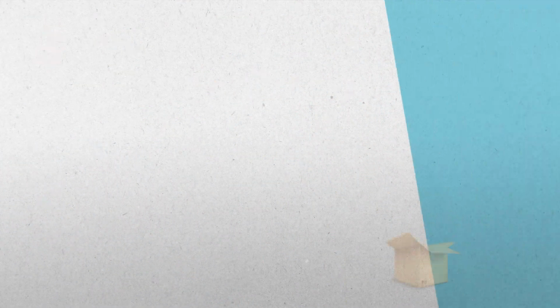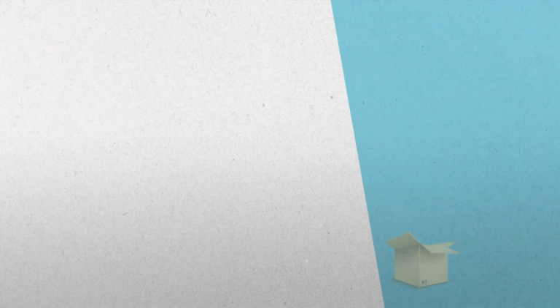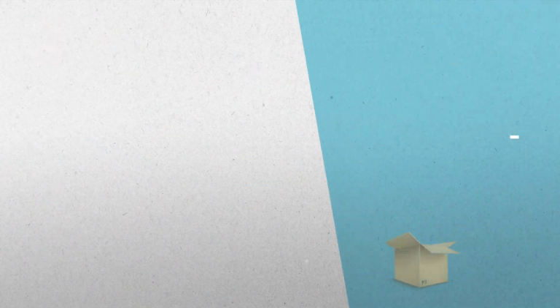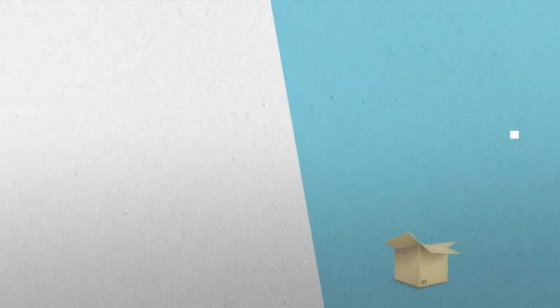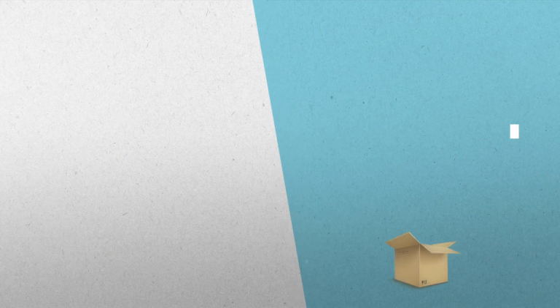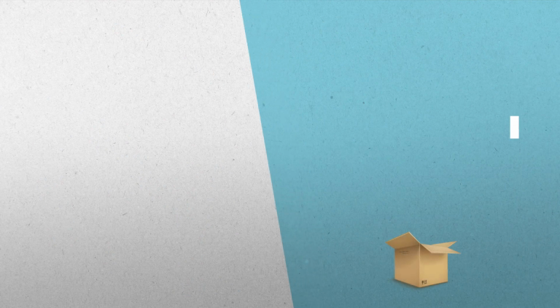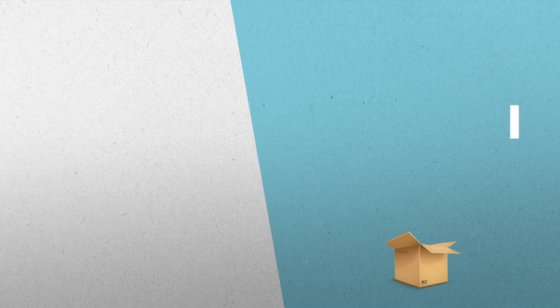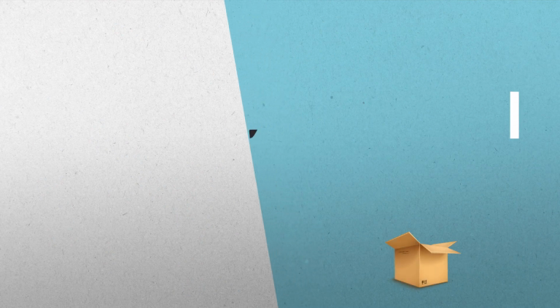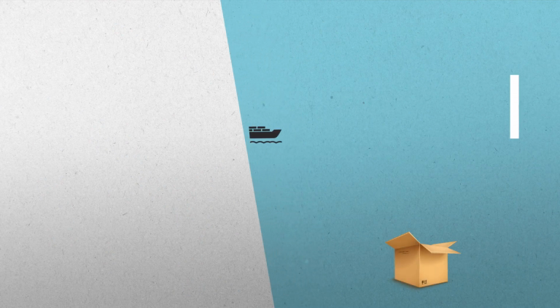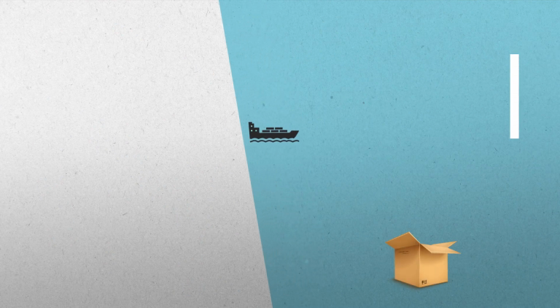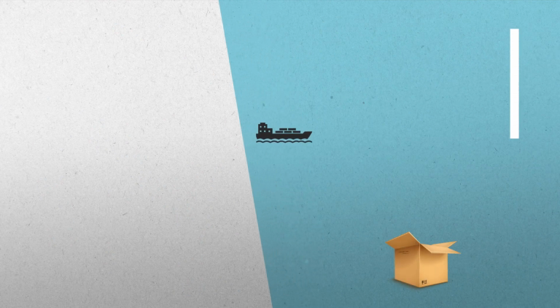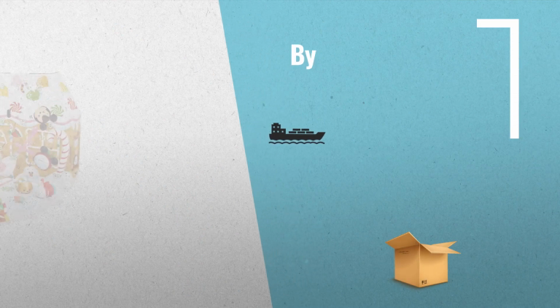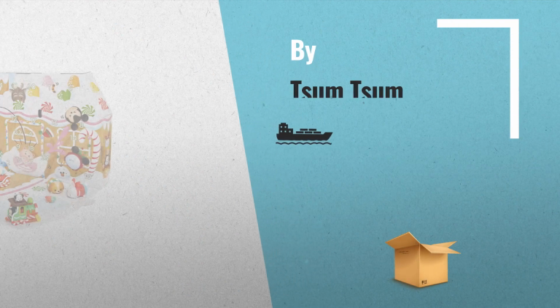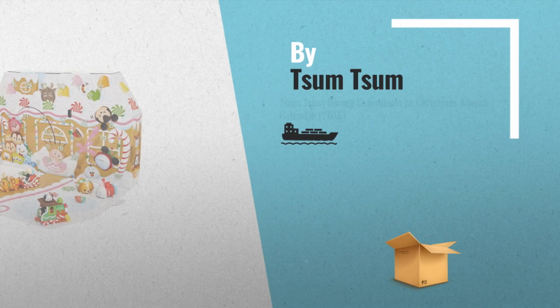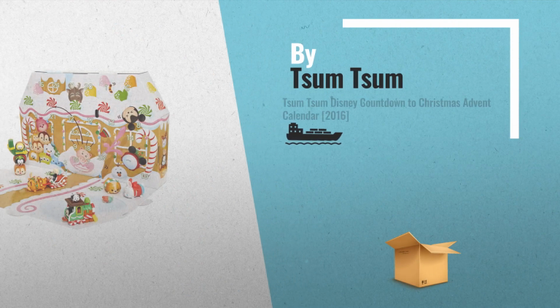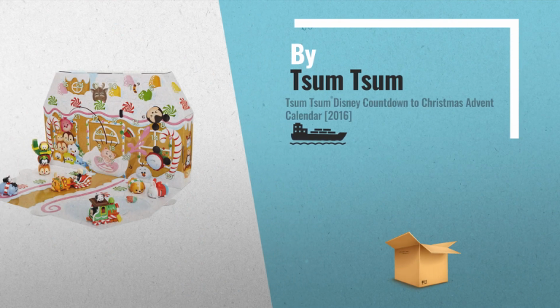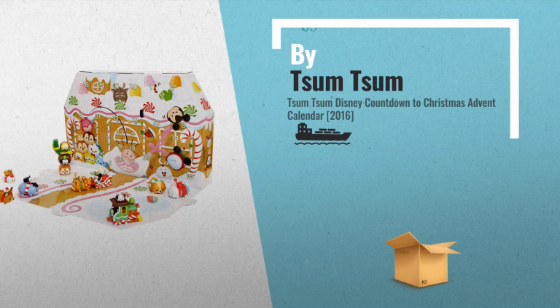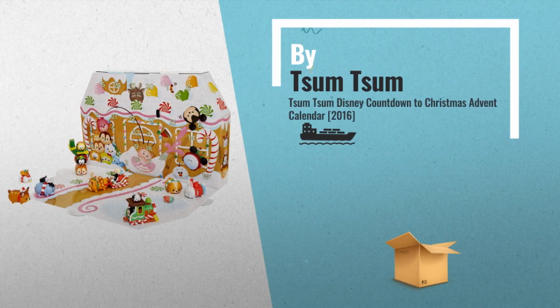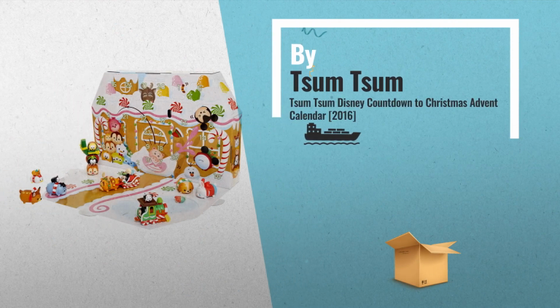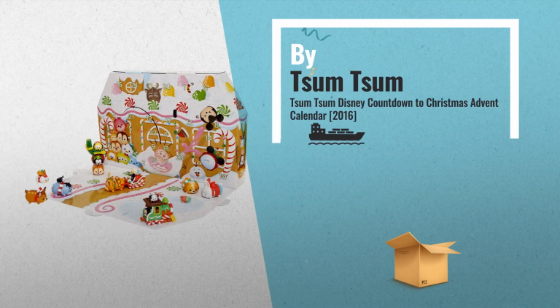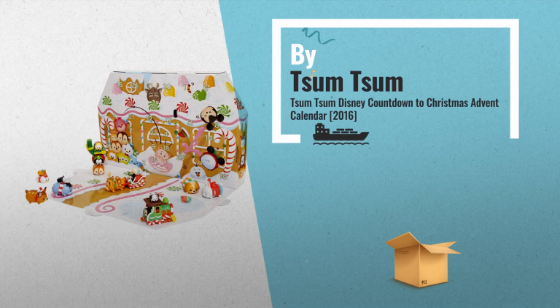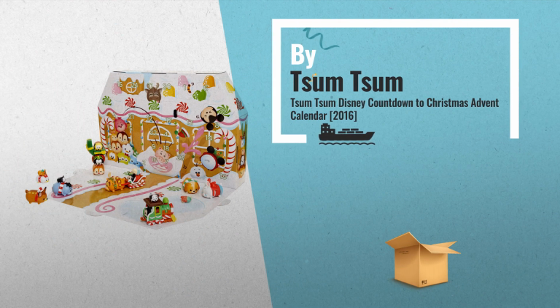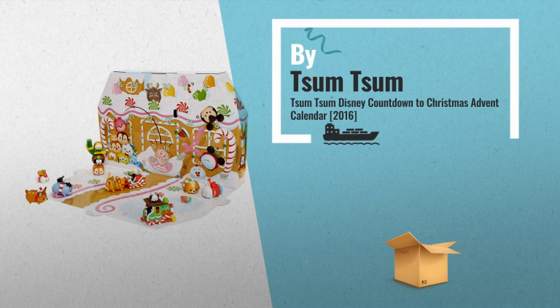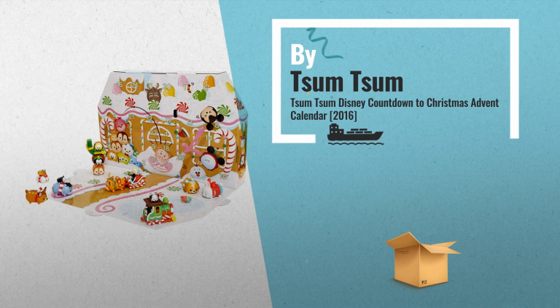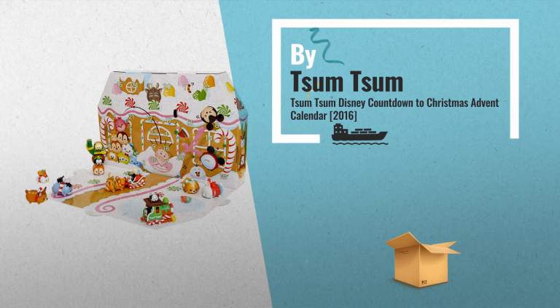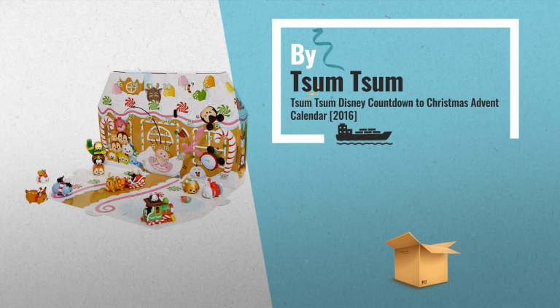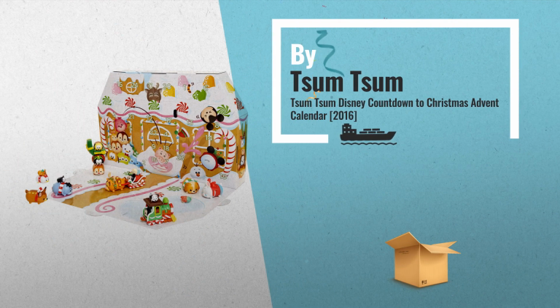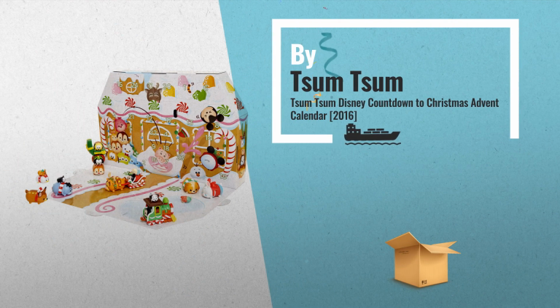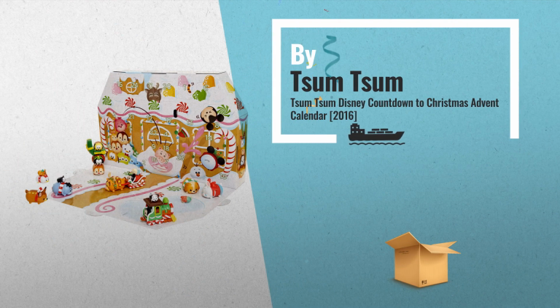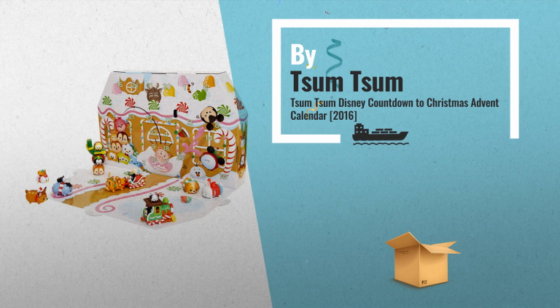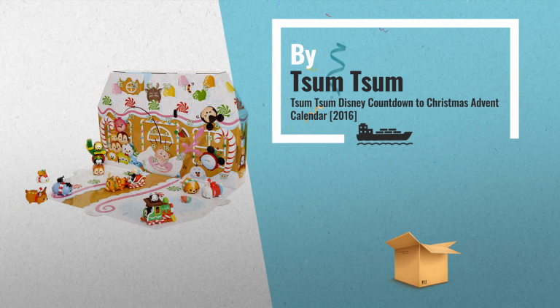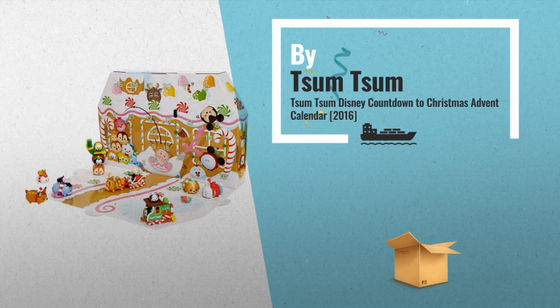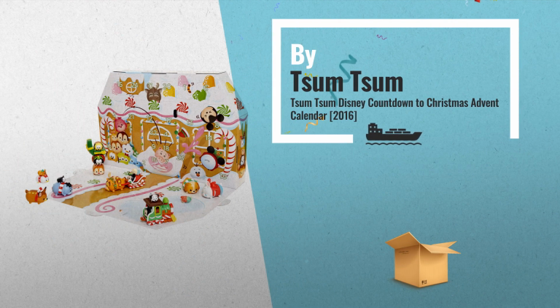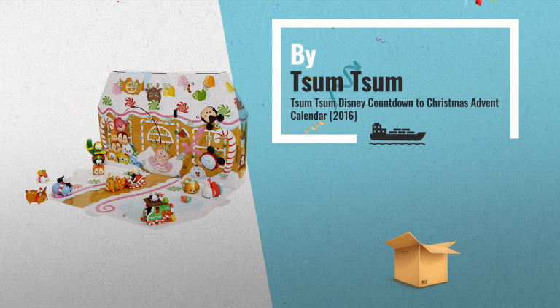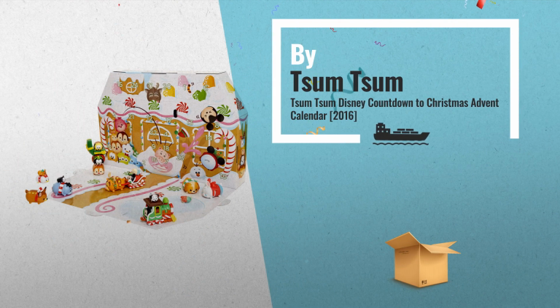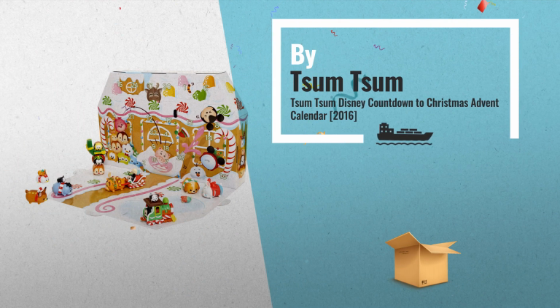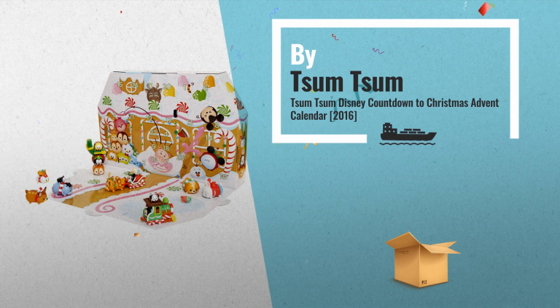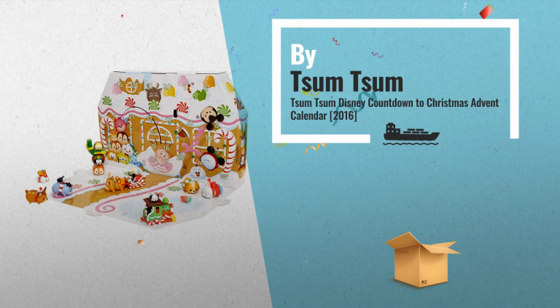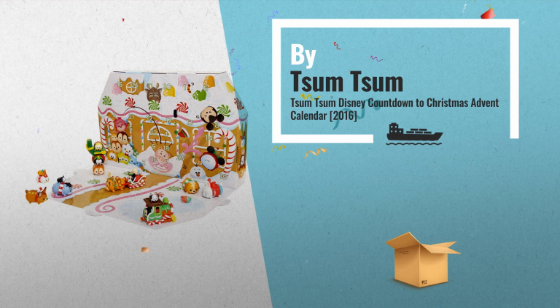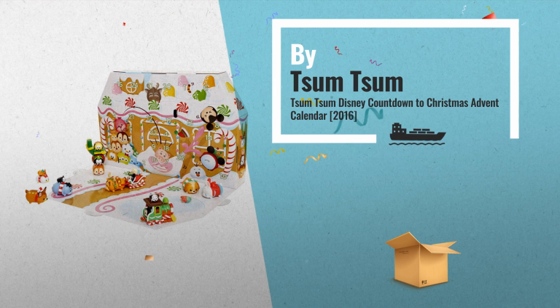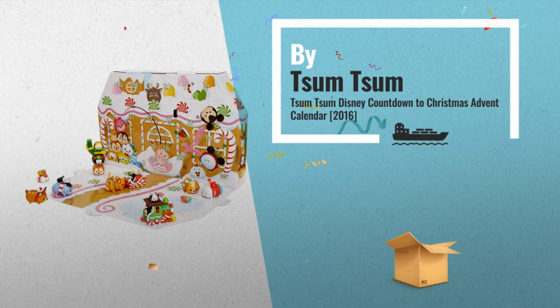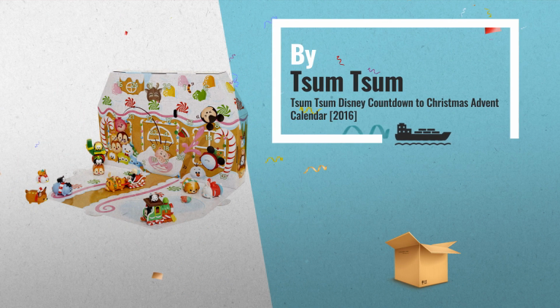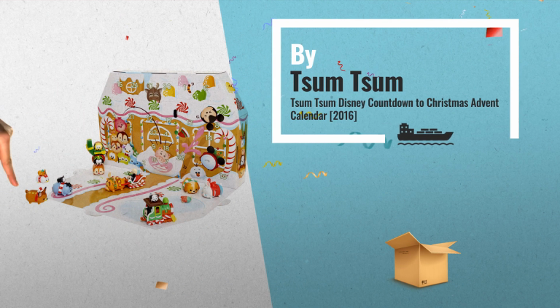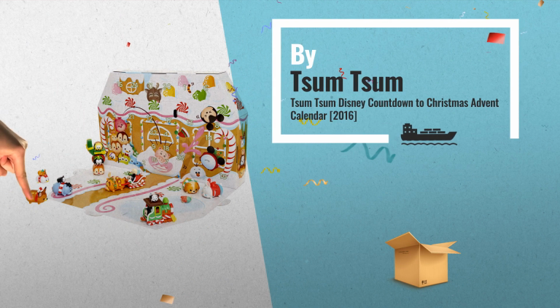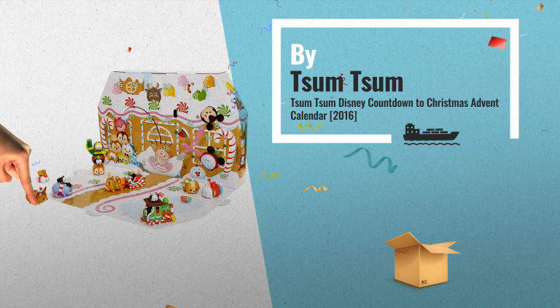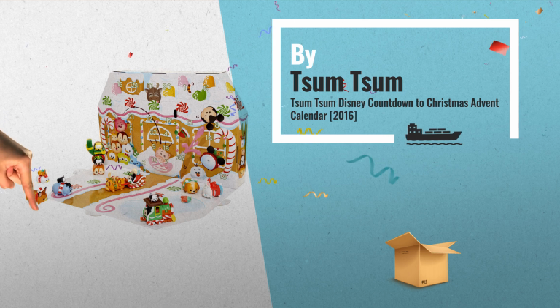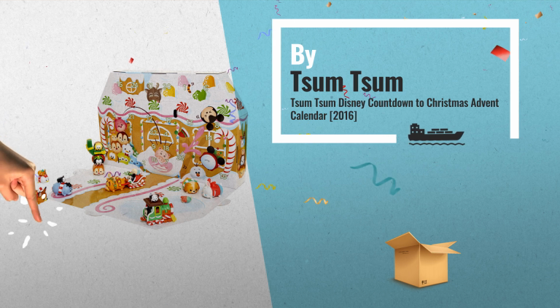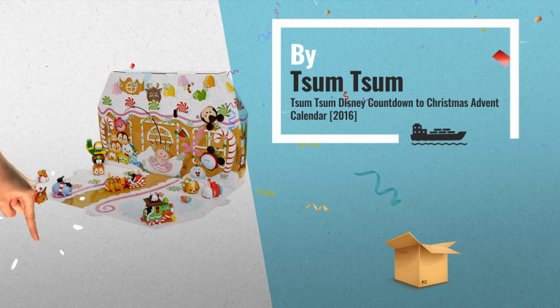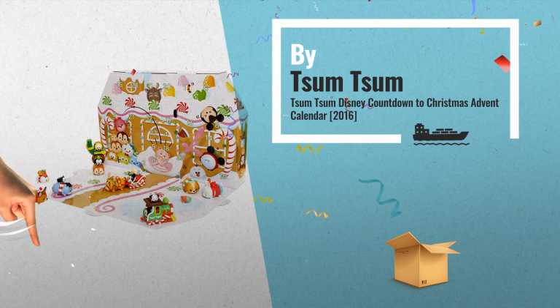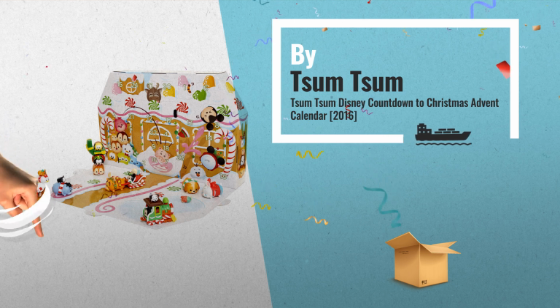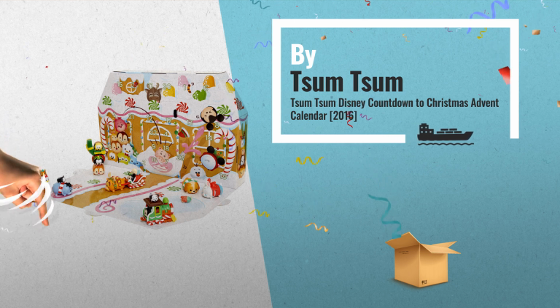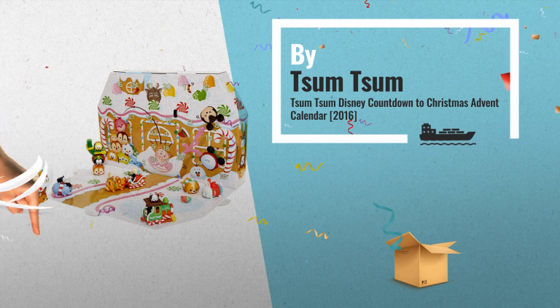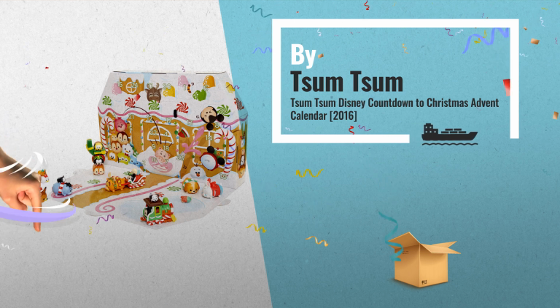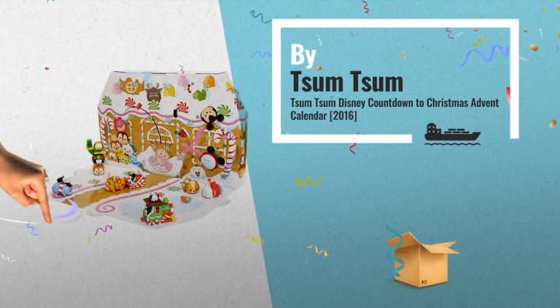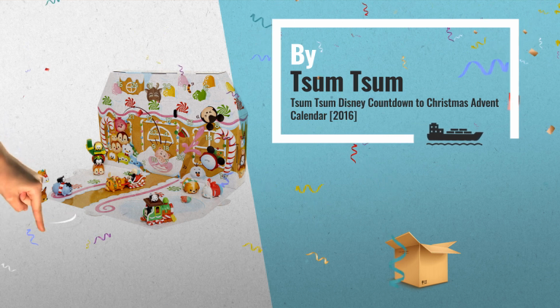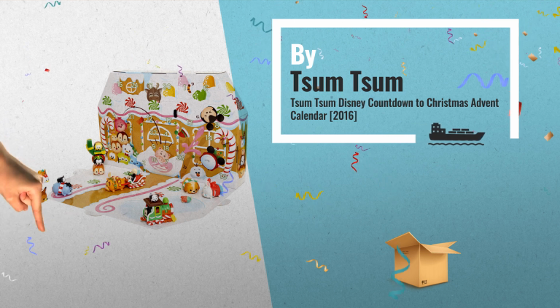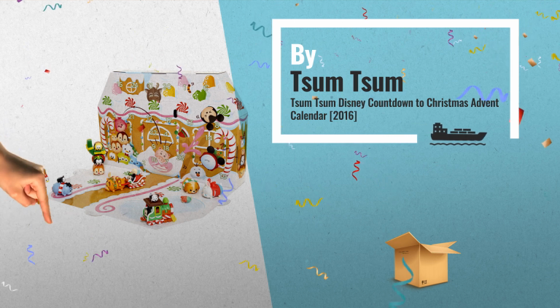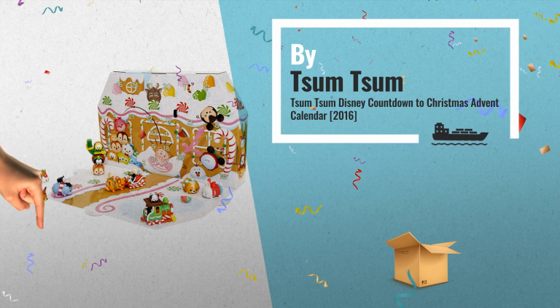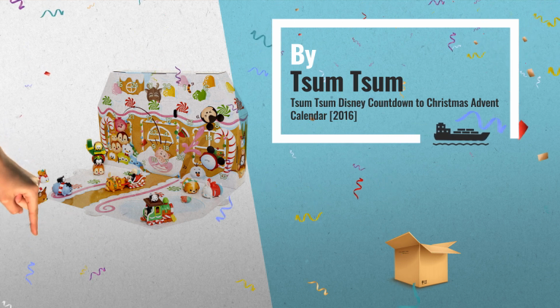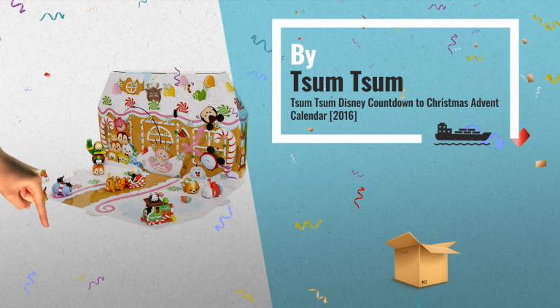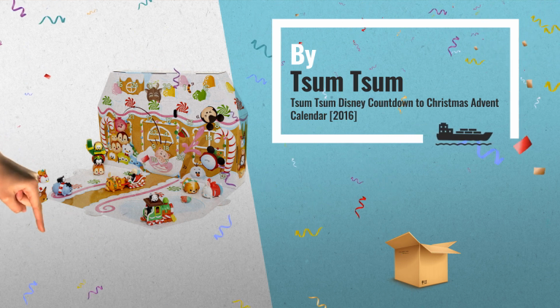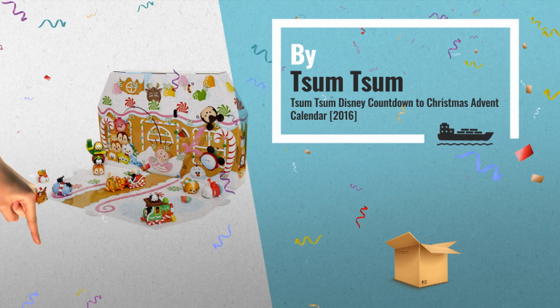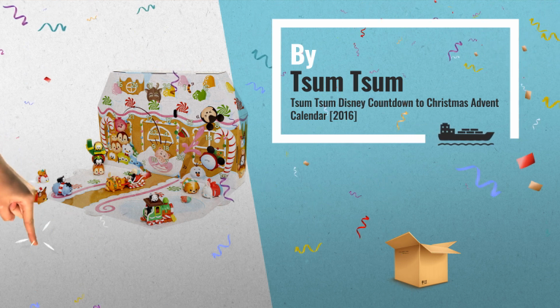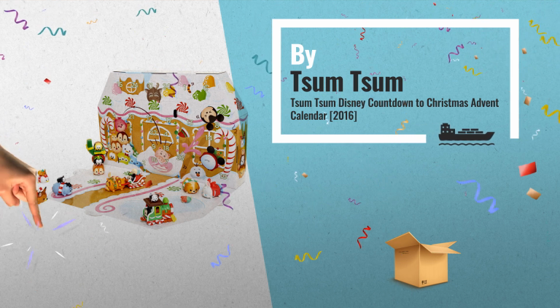Number 3, by Tsum Tsum. Get your favorite advent calendar now. Just click this link below for more.